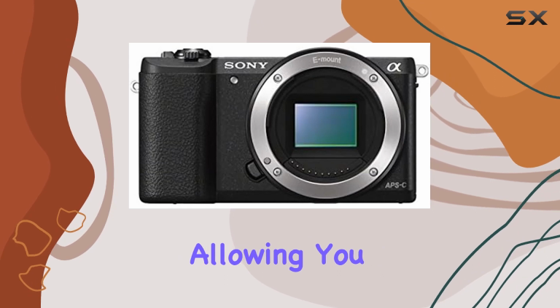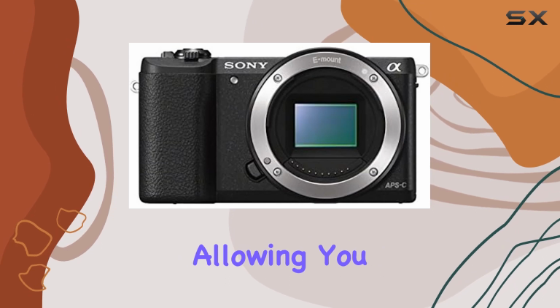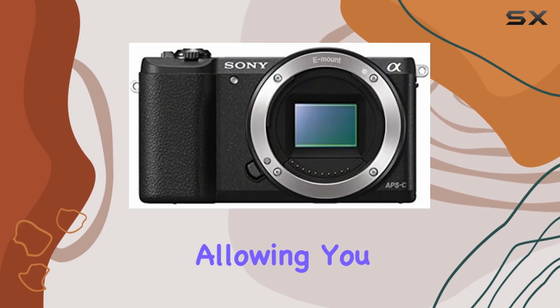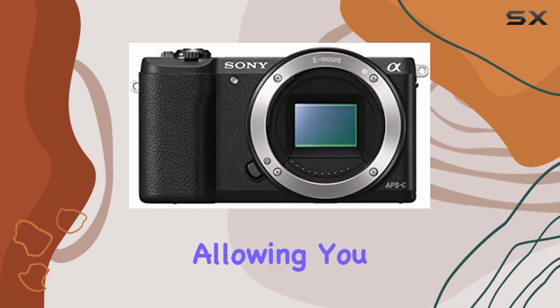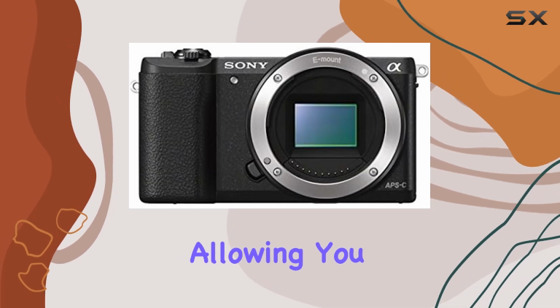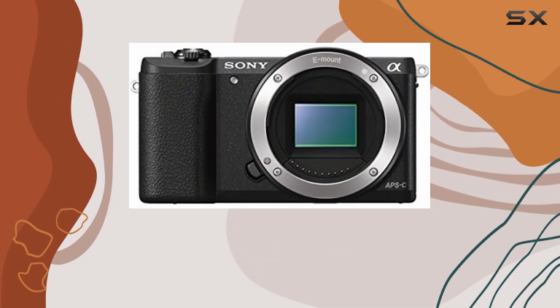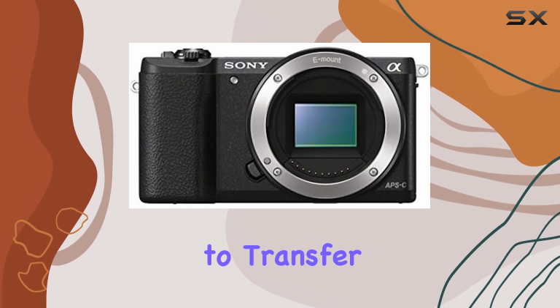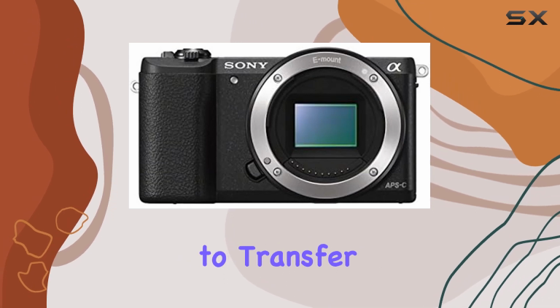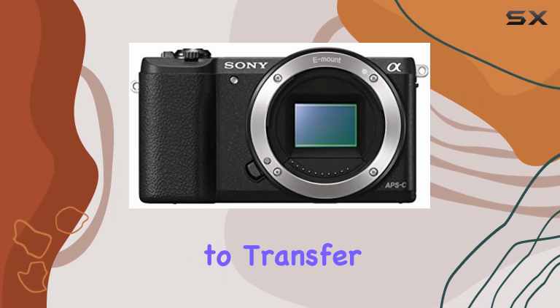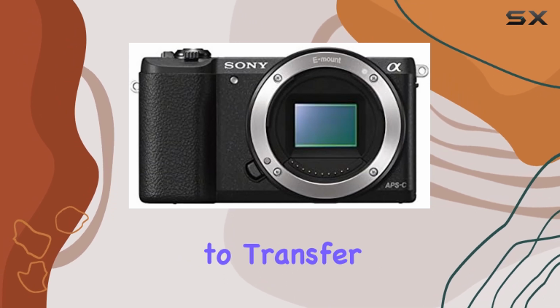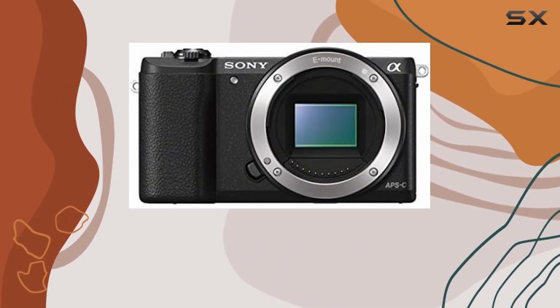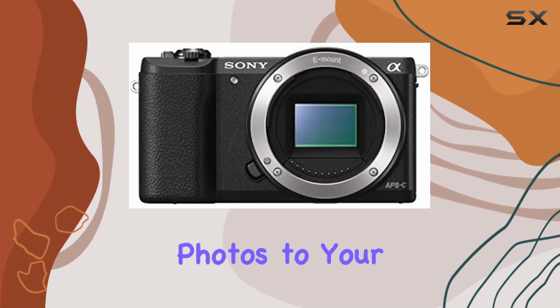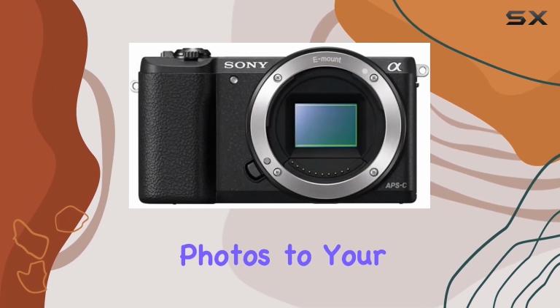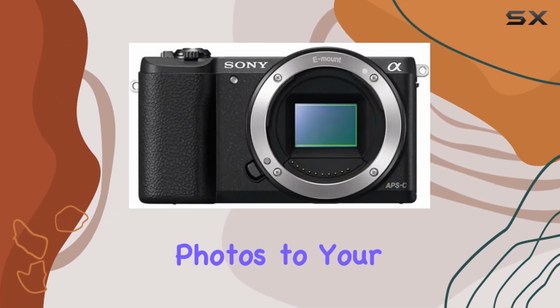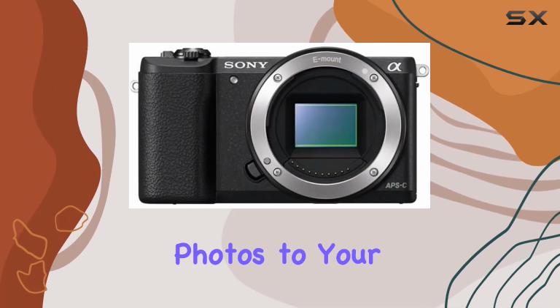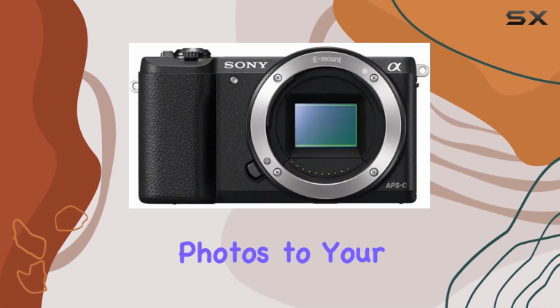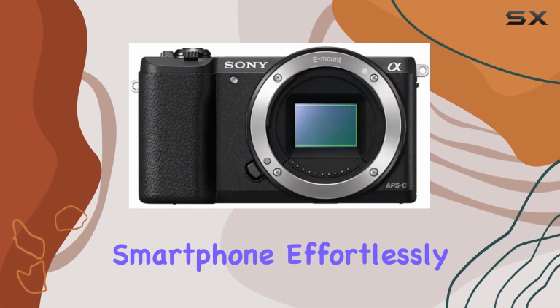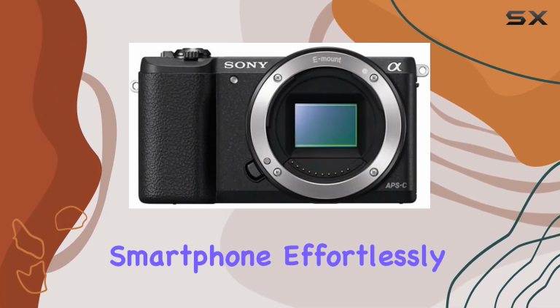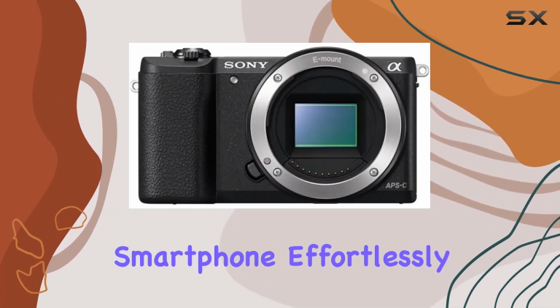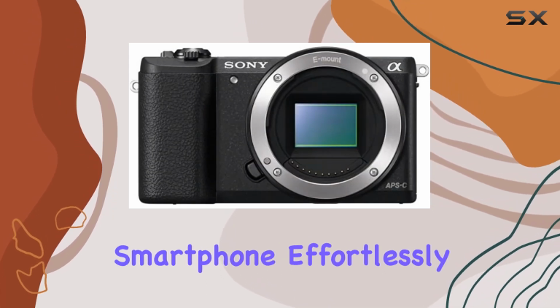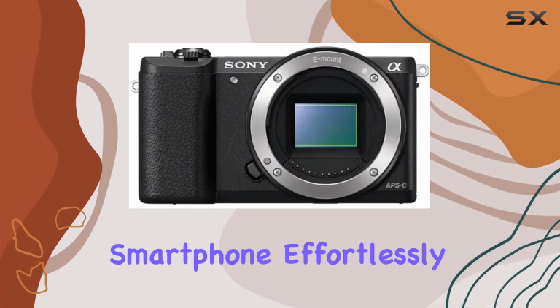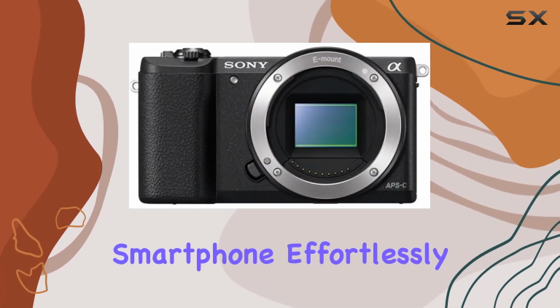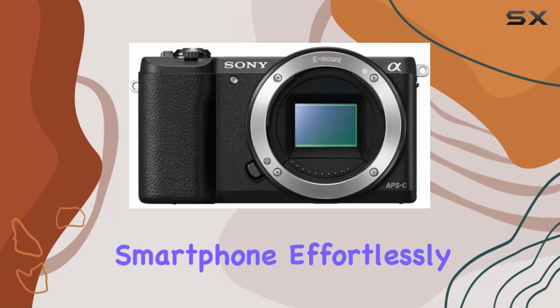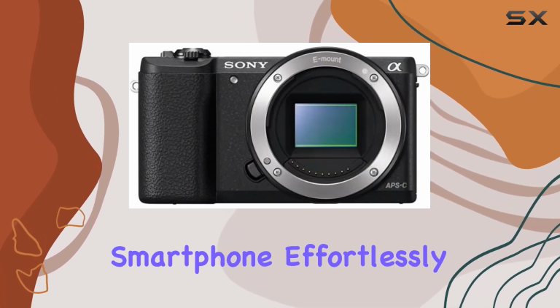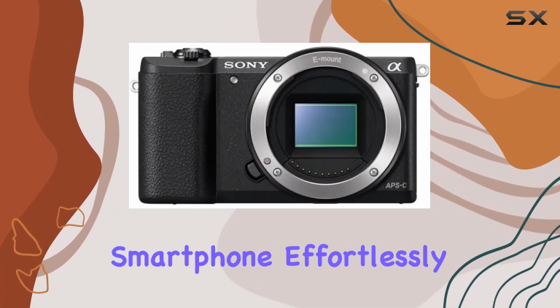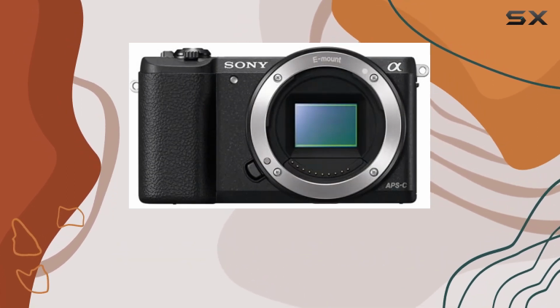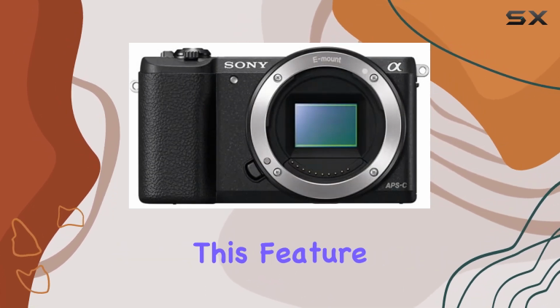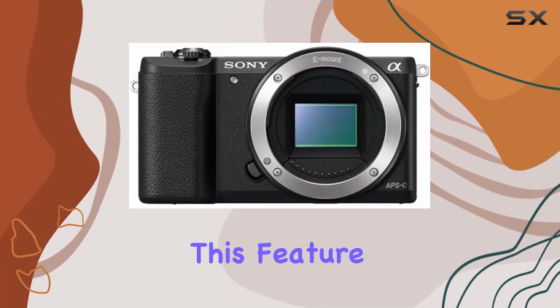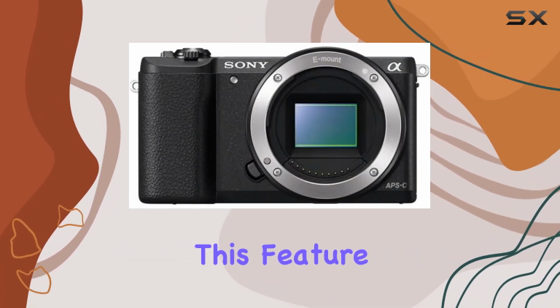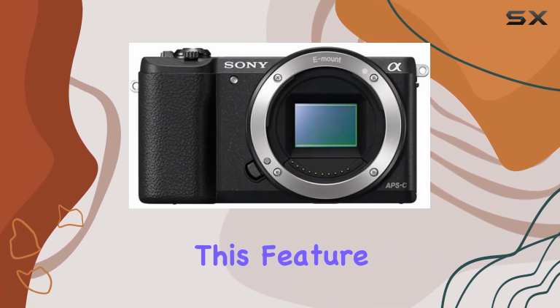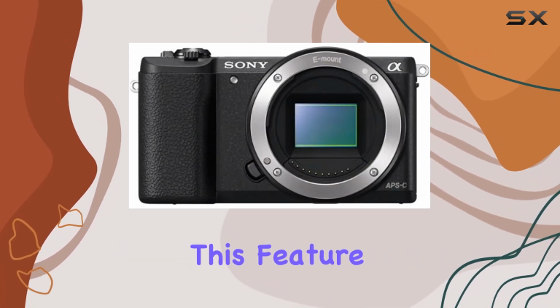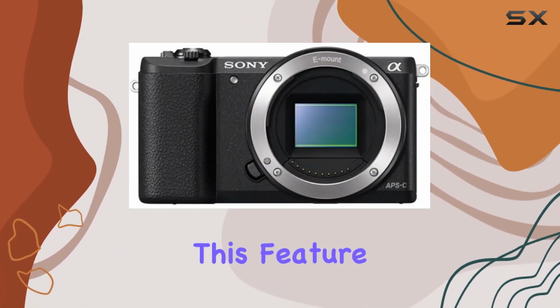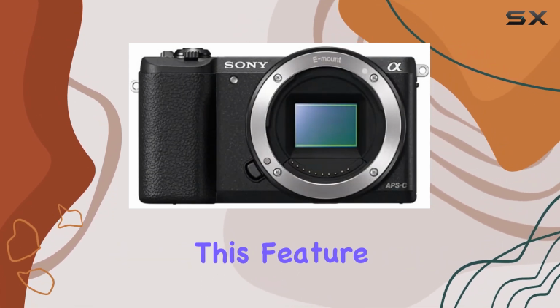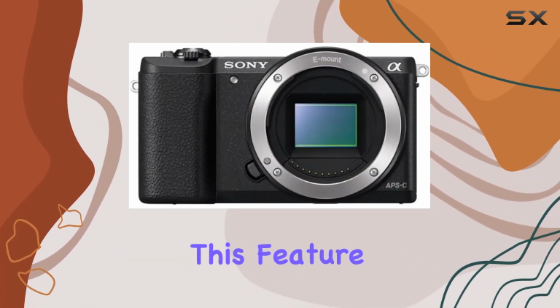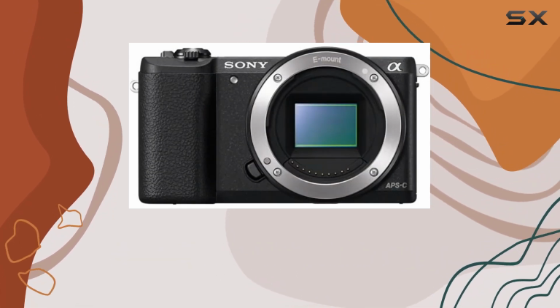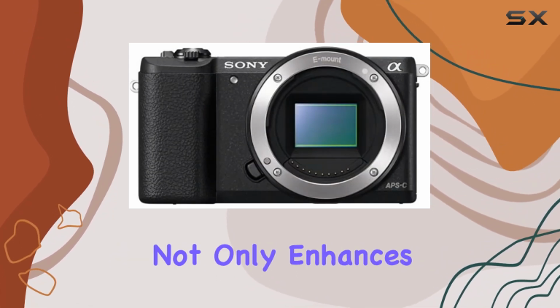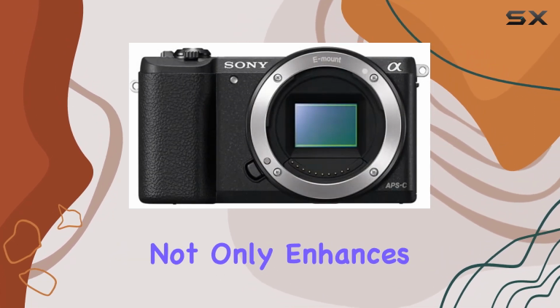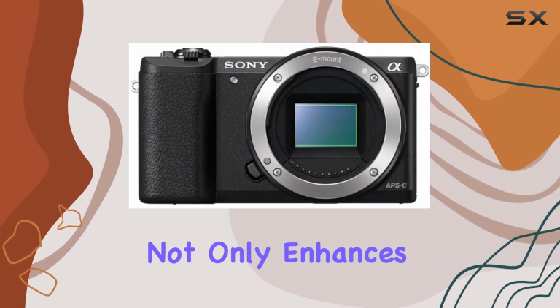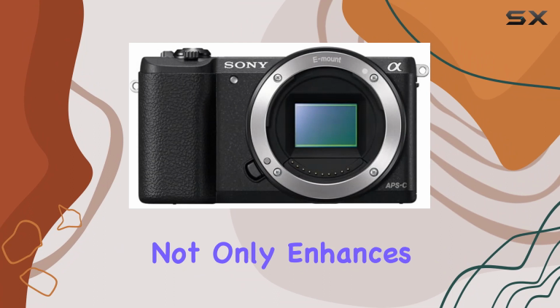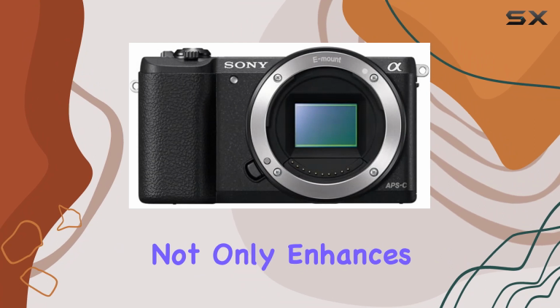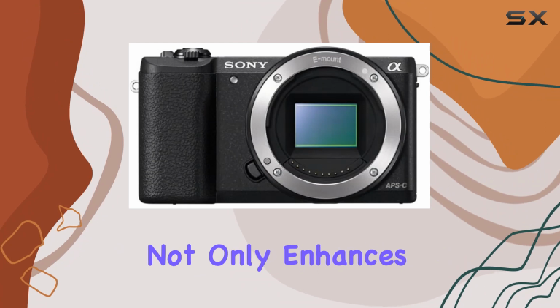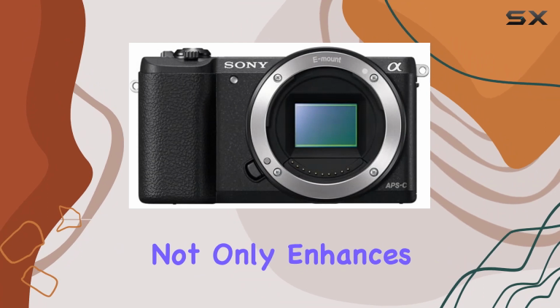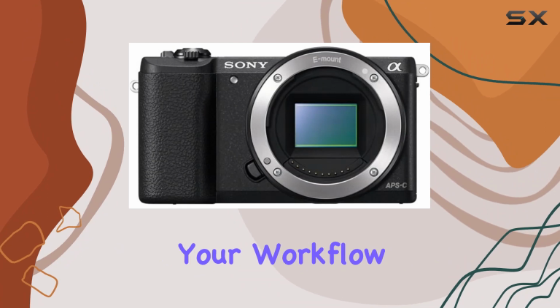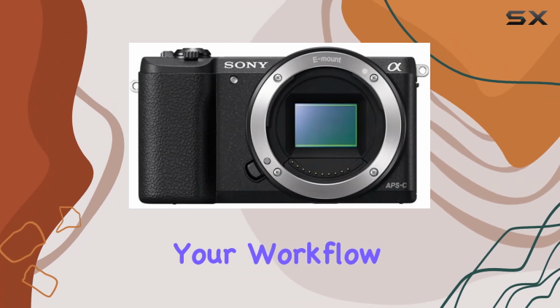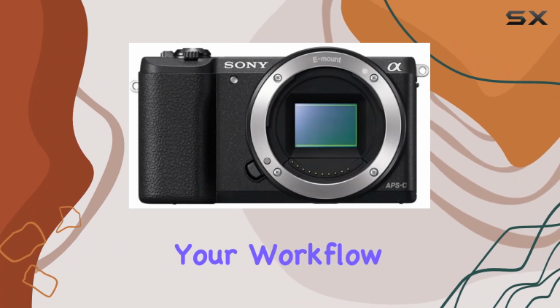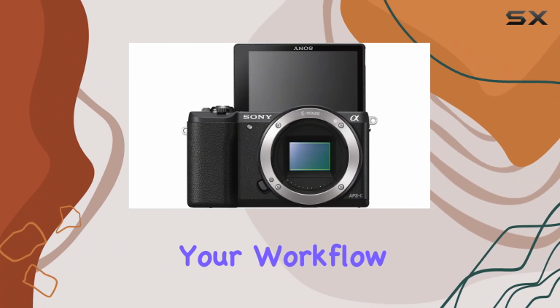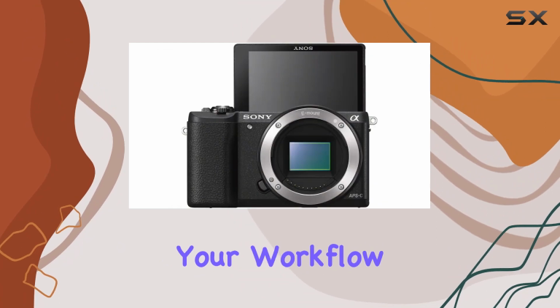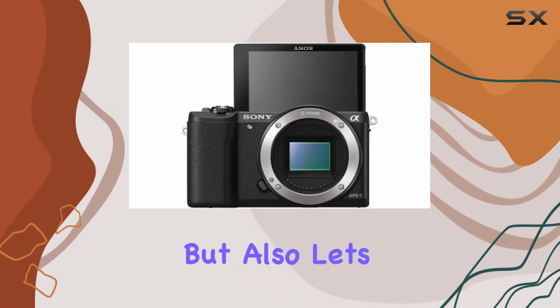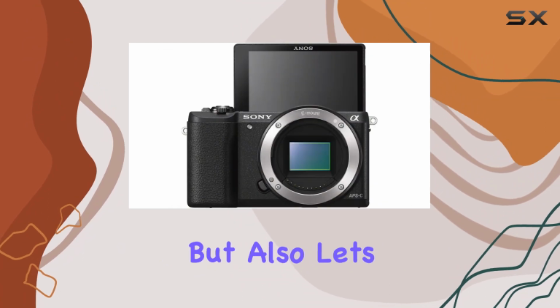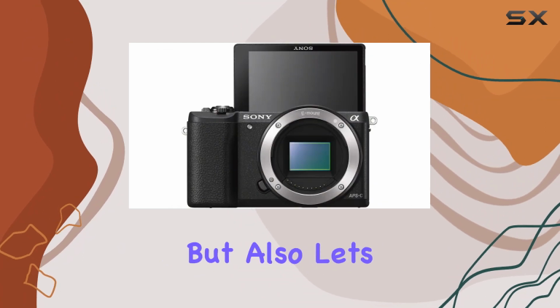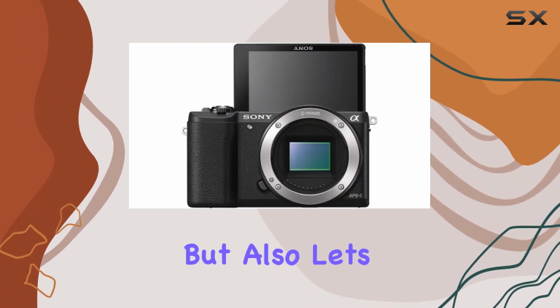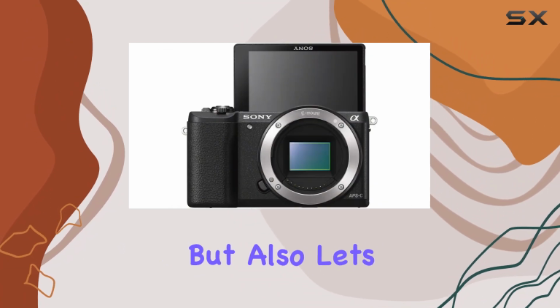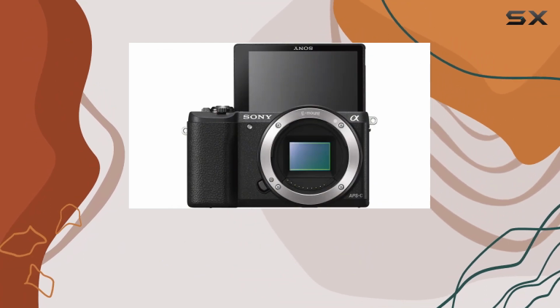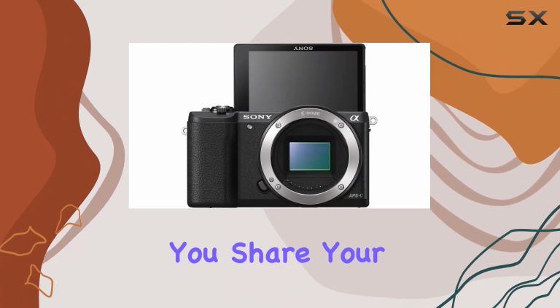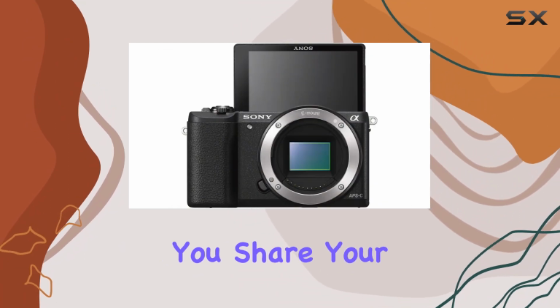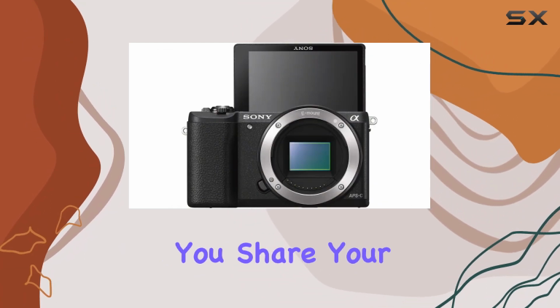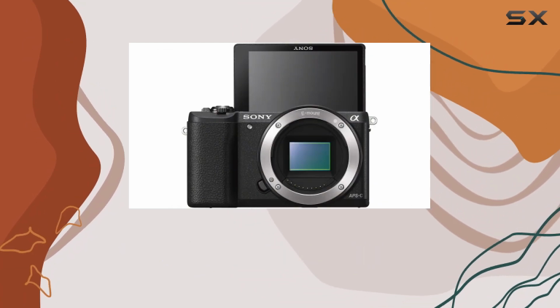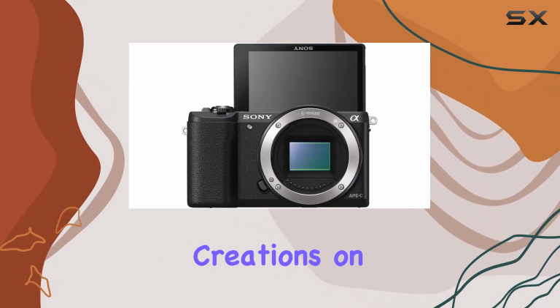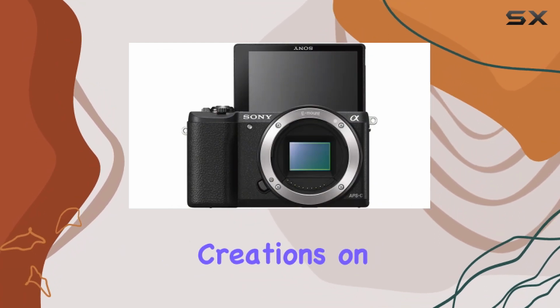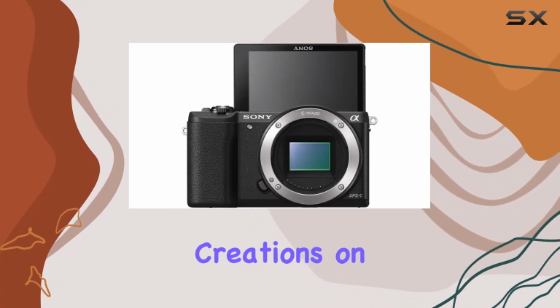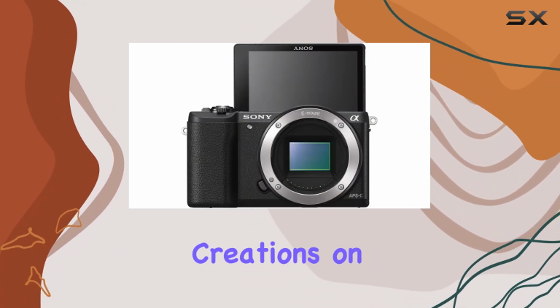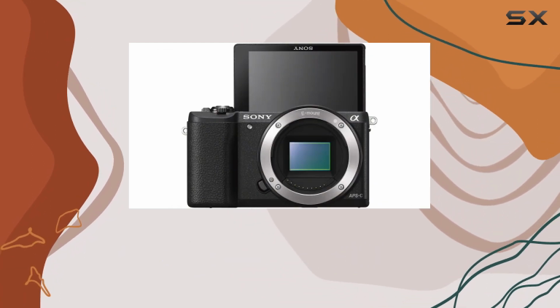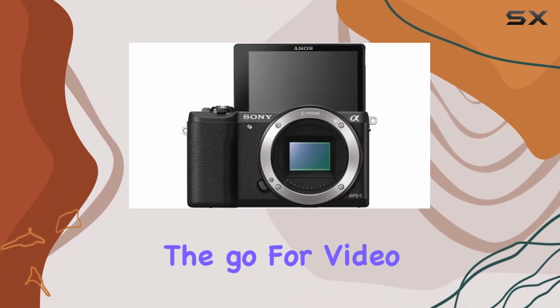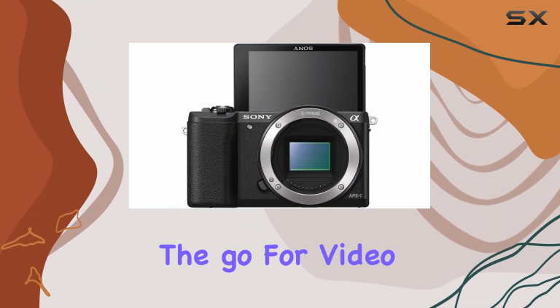This allows you to transfer photos to your smartphone effortlessly, which not only enhances your workflow but also lets you share your creations on the go.